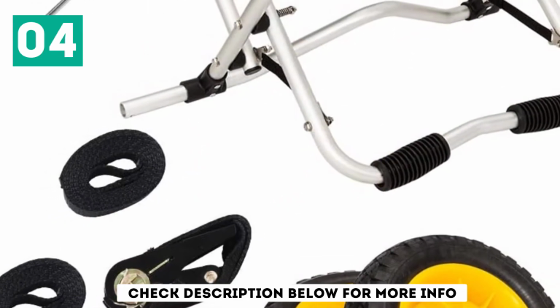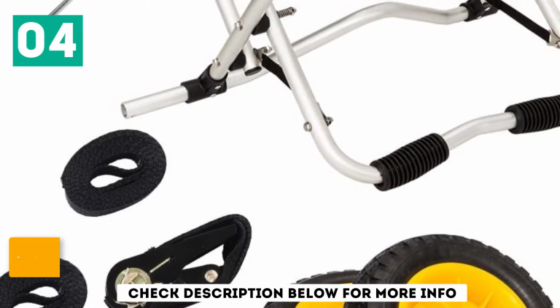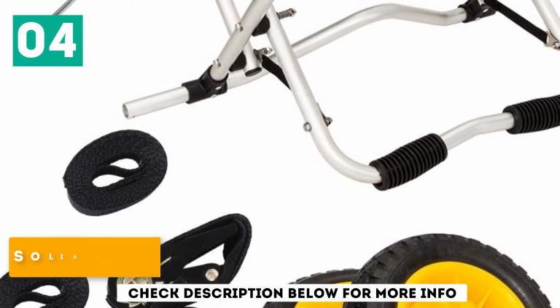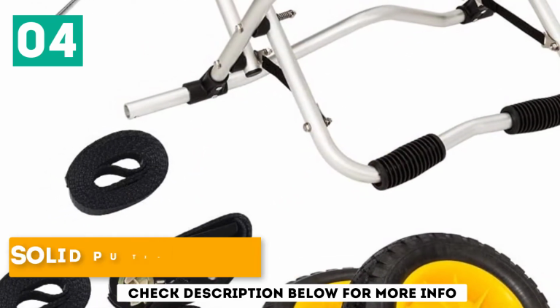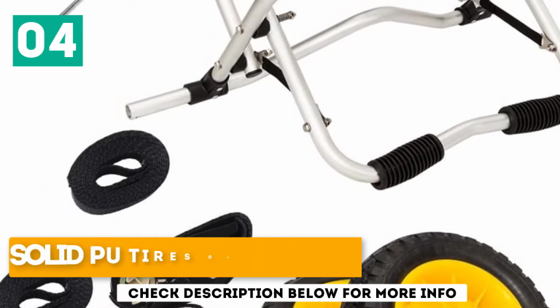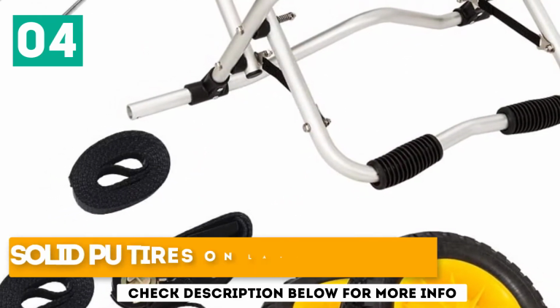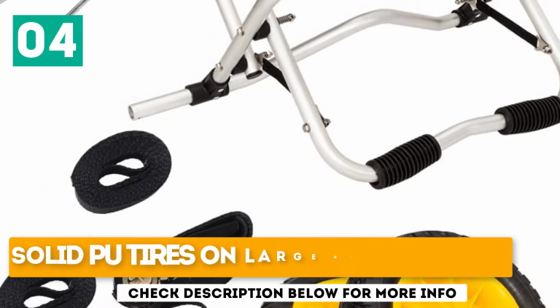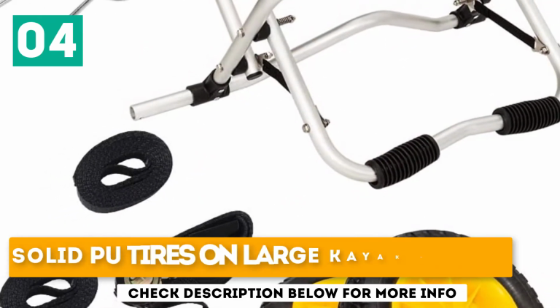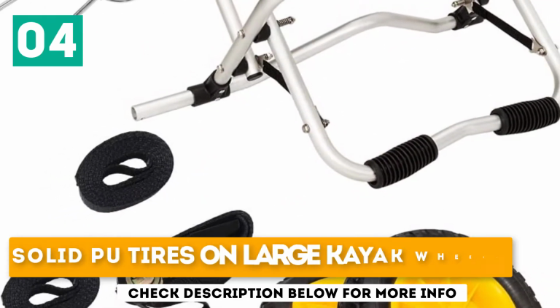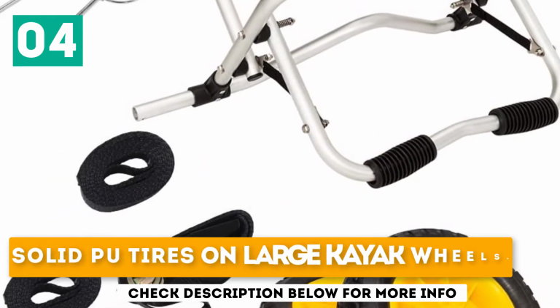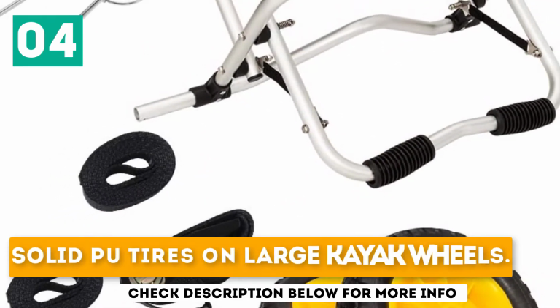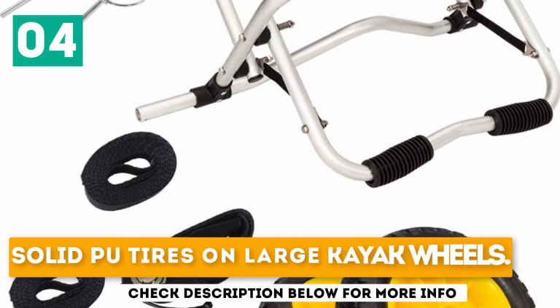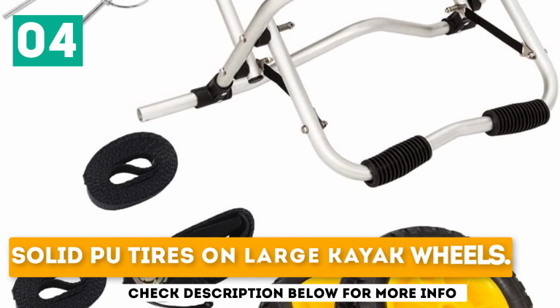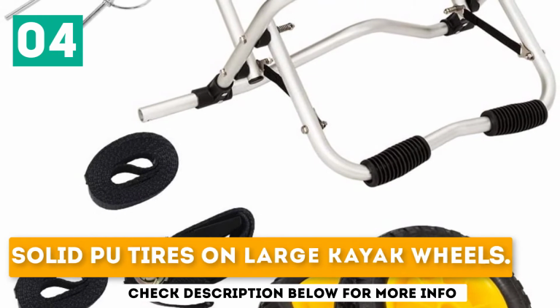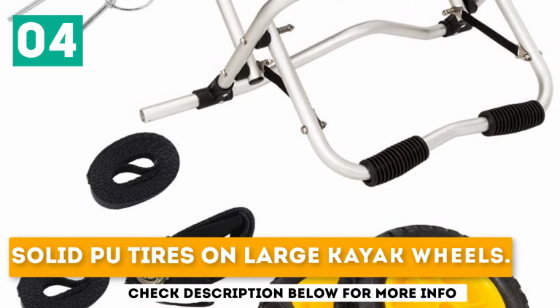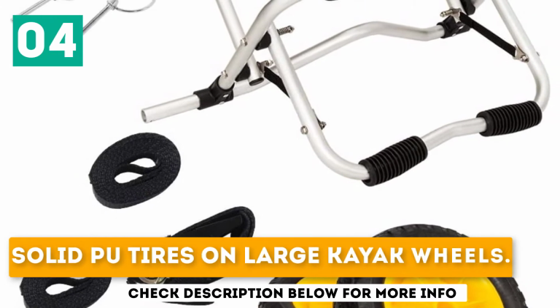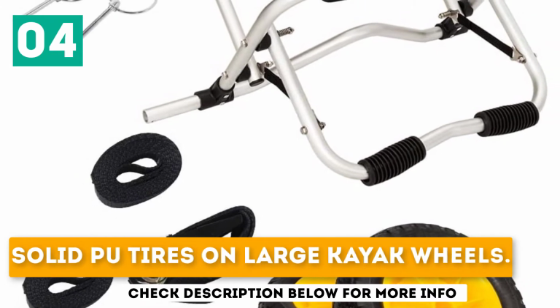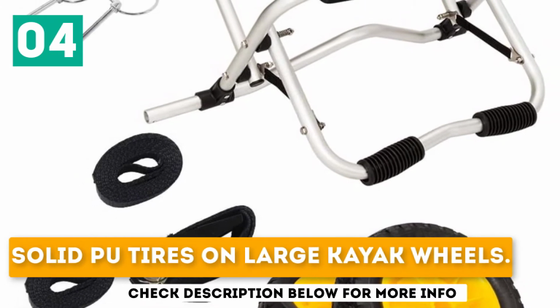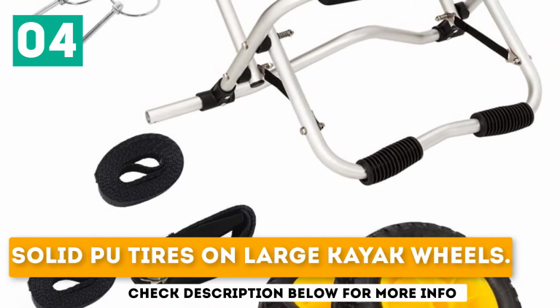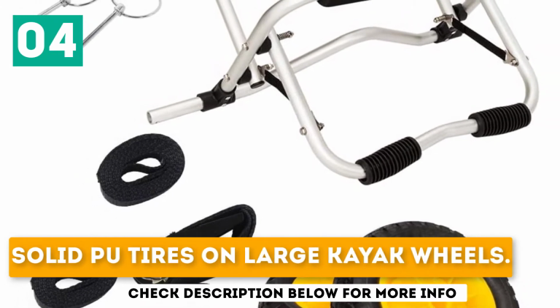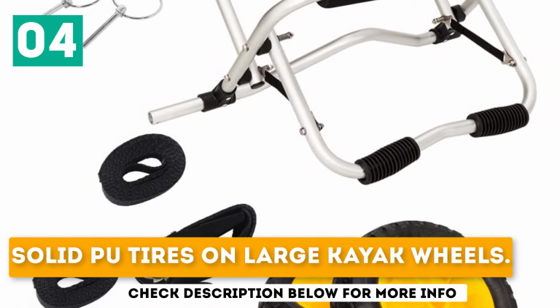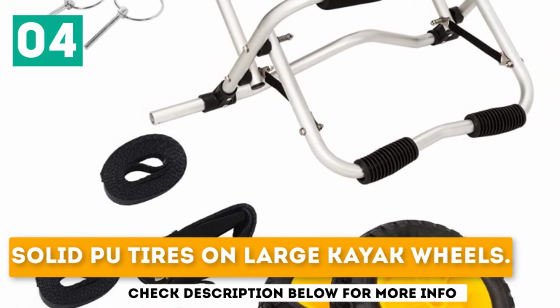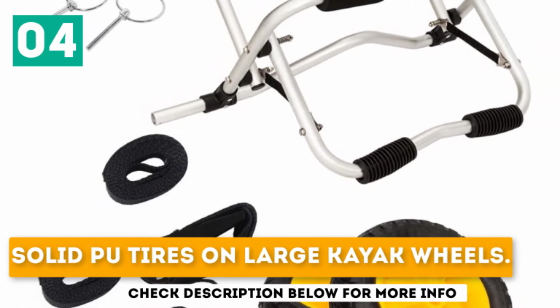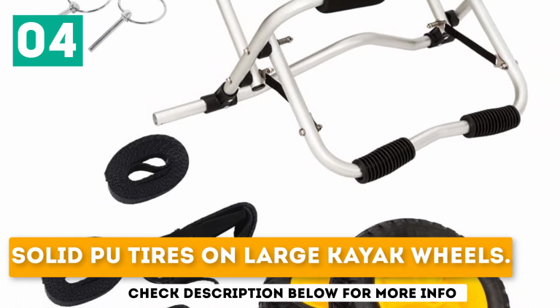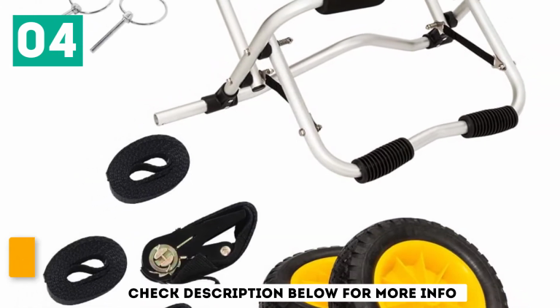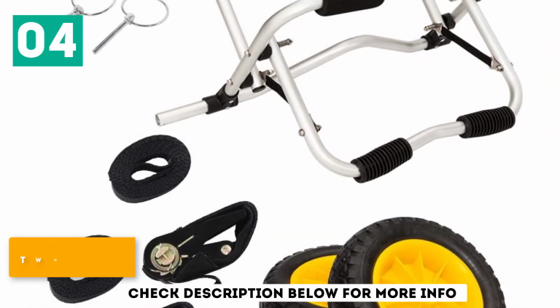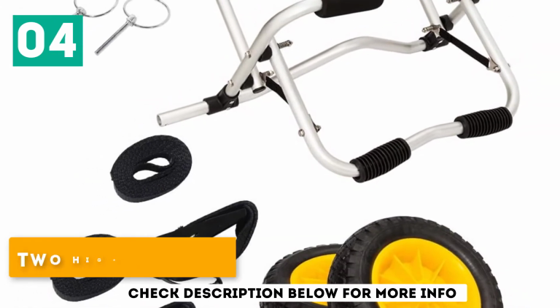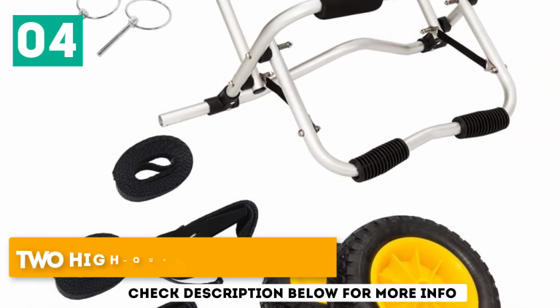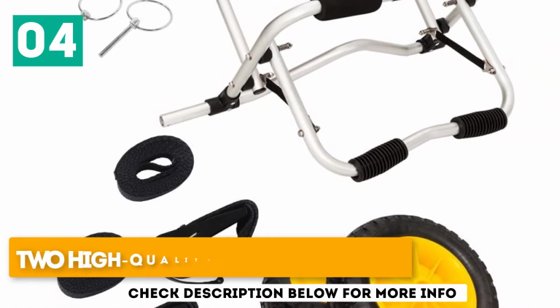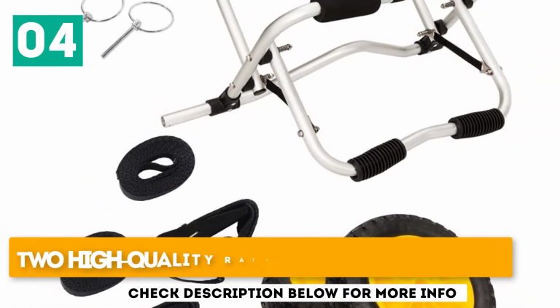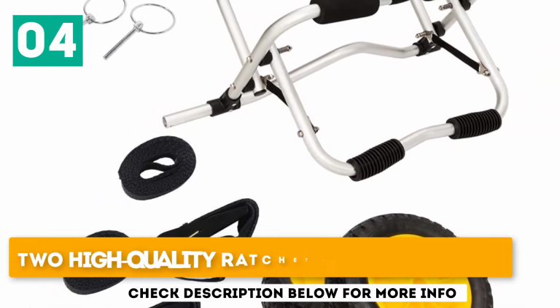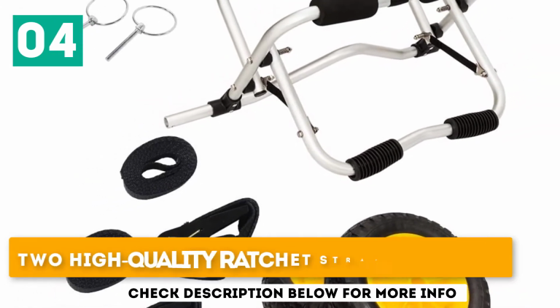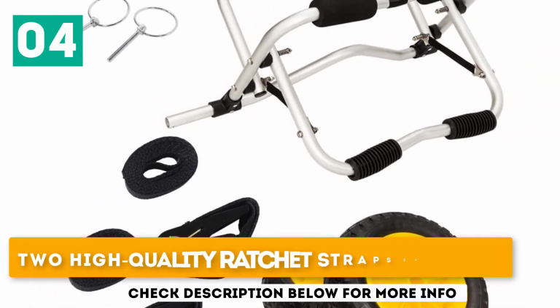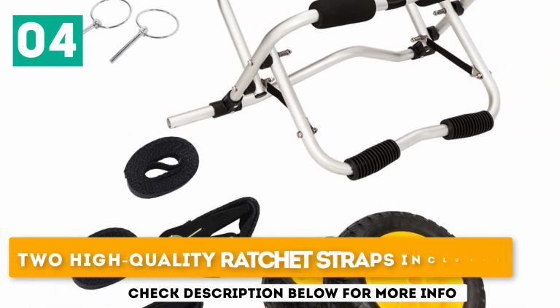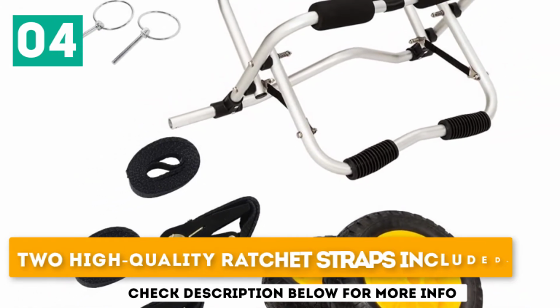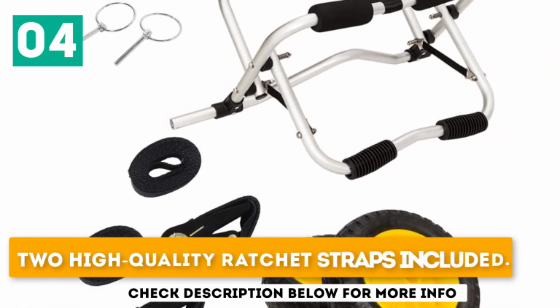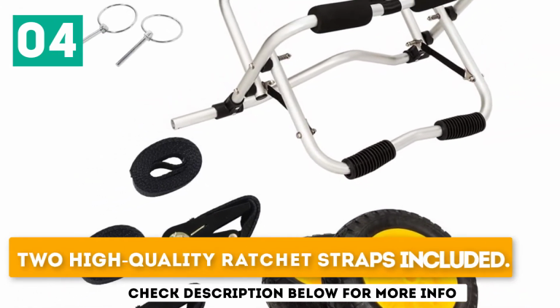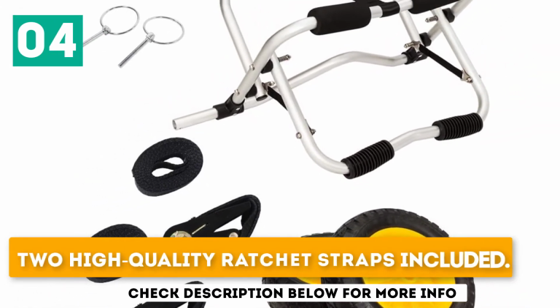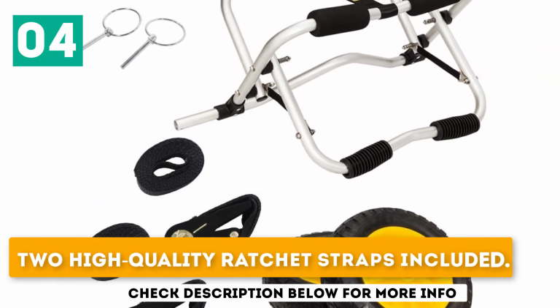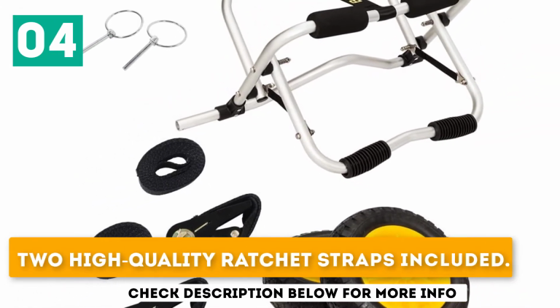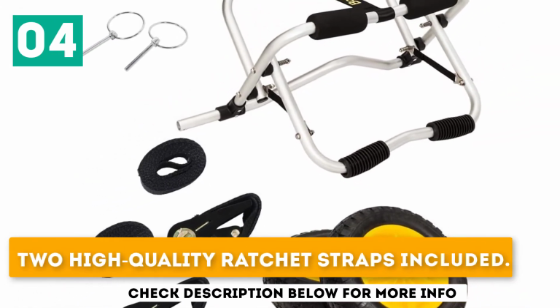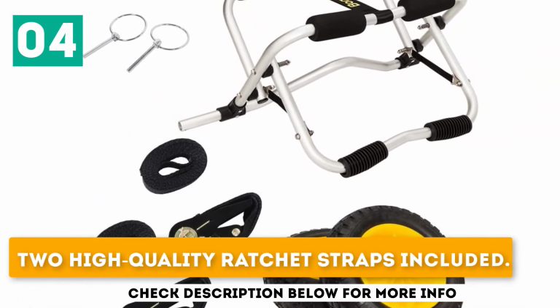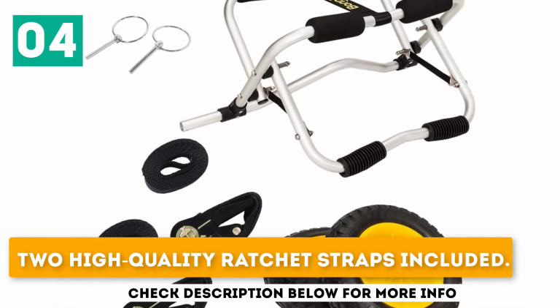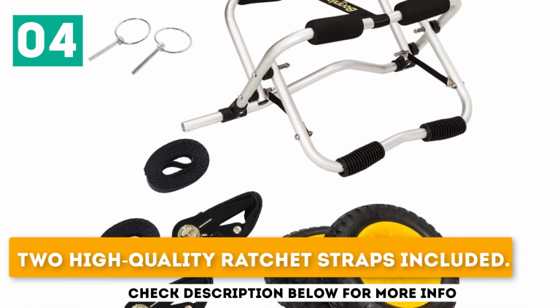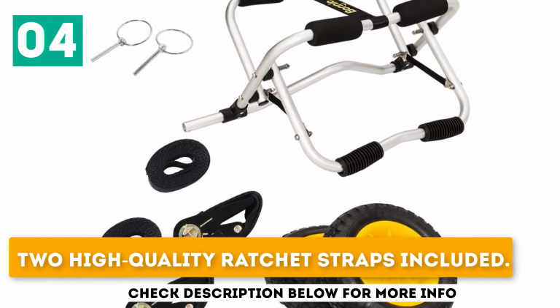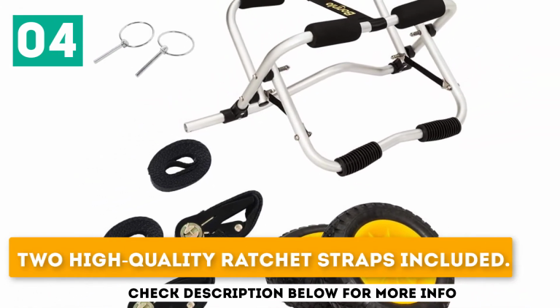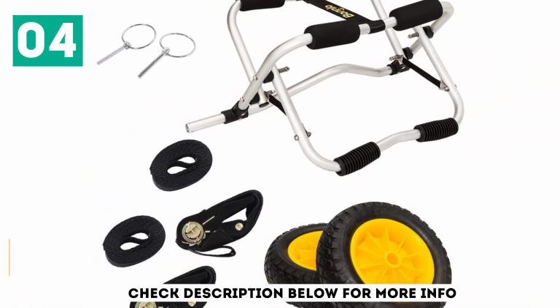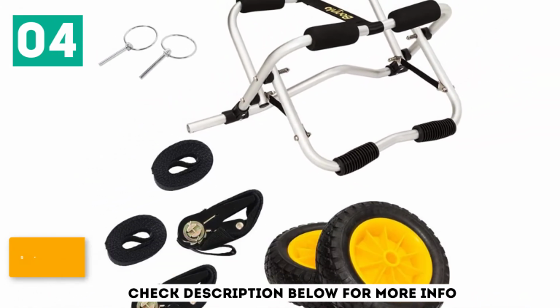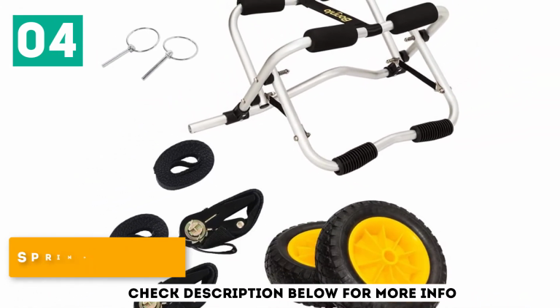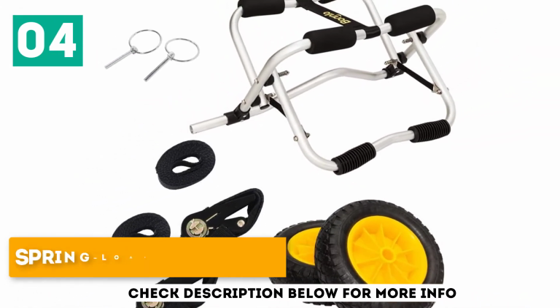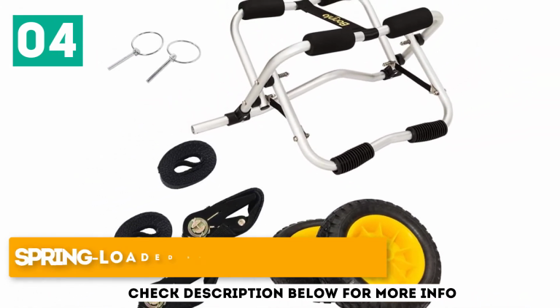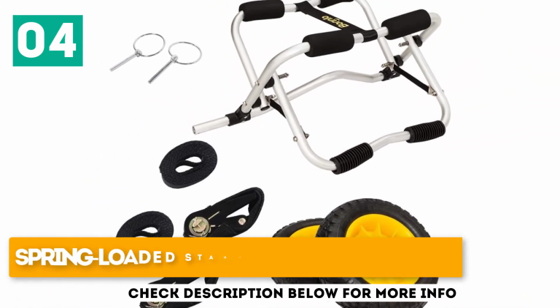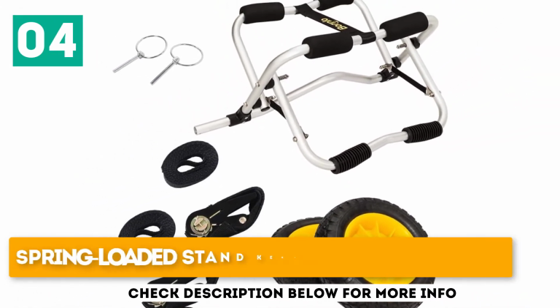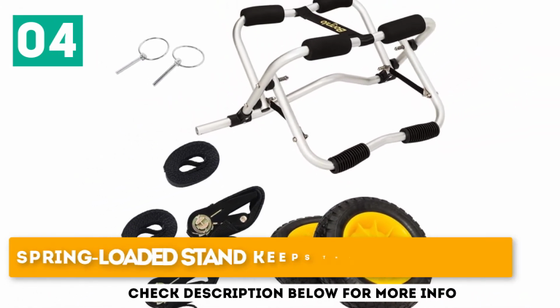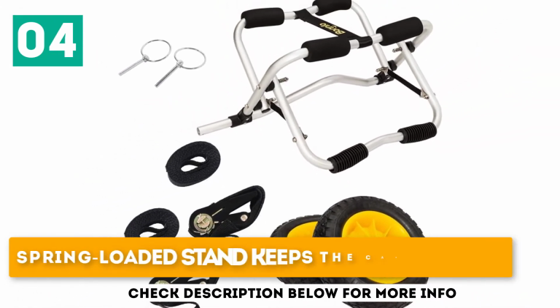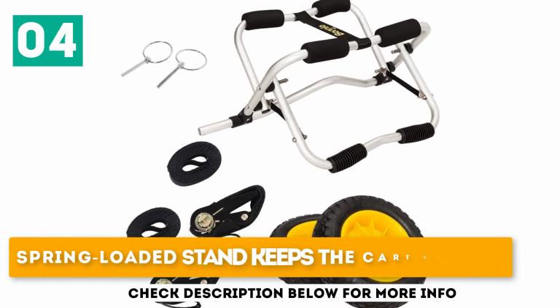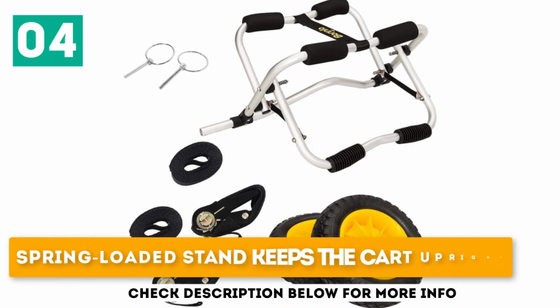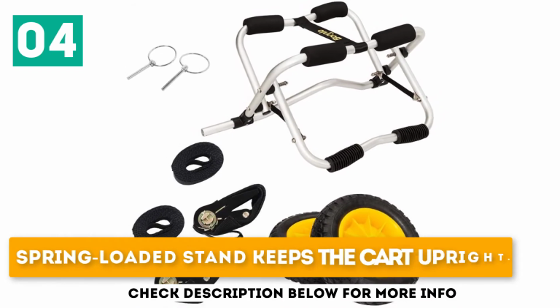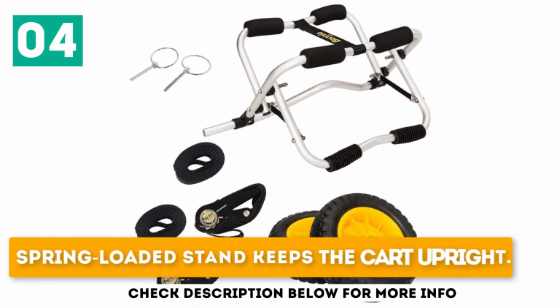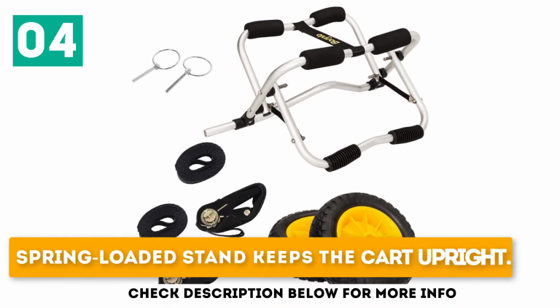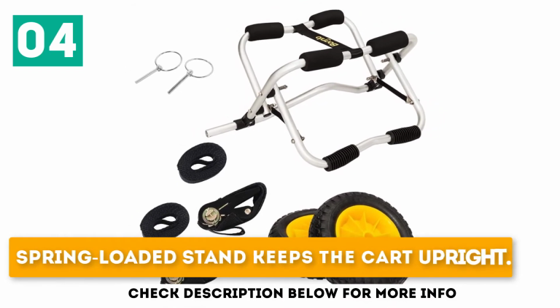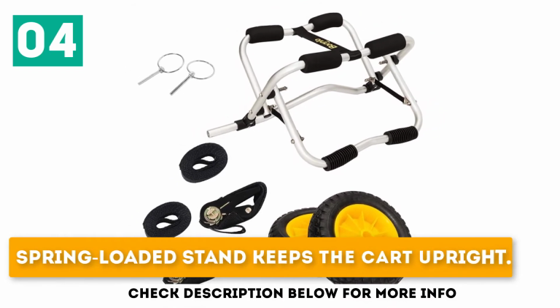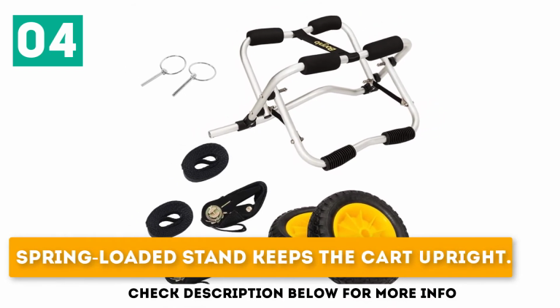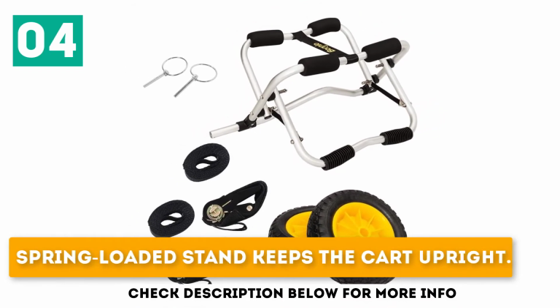Solid PU tires on large kayak wheels. Two high-quality ratchet straps included. Spring-loaded stand keeps the kart upright.